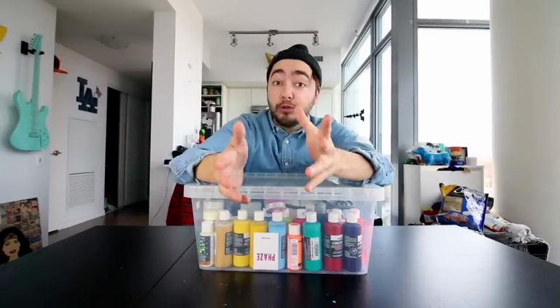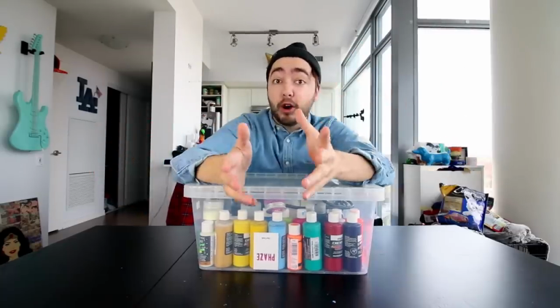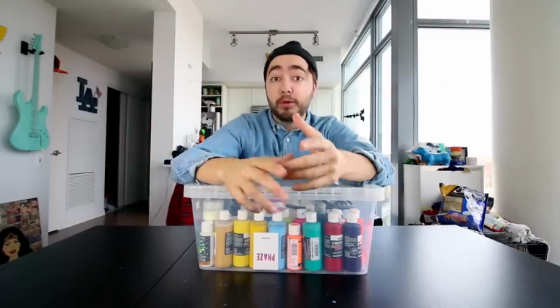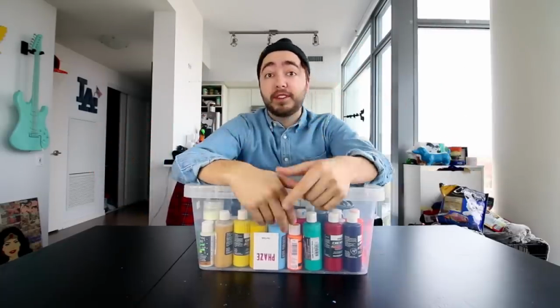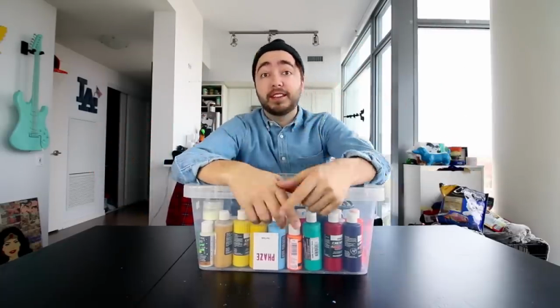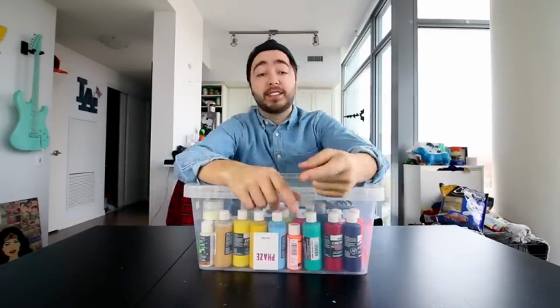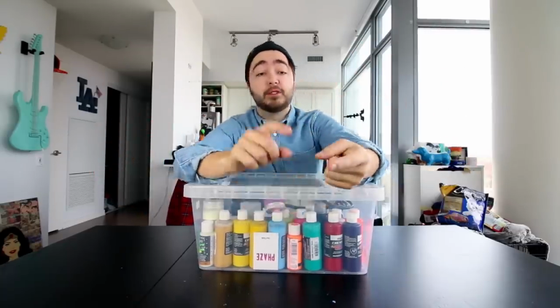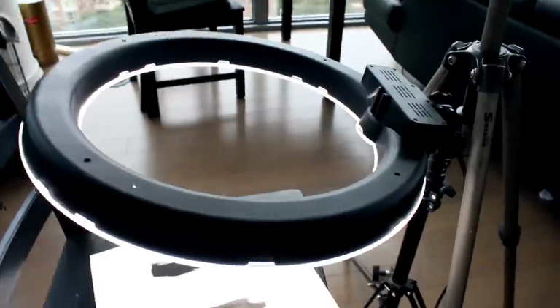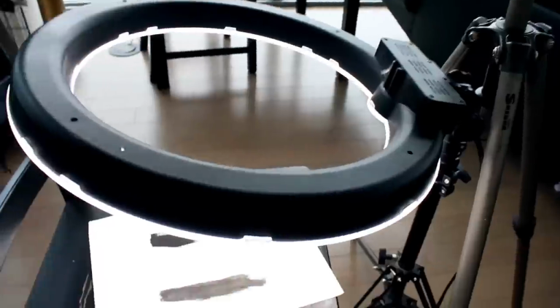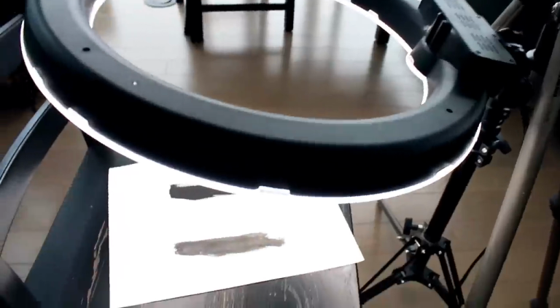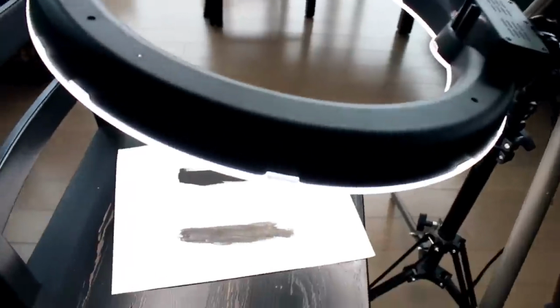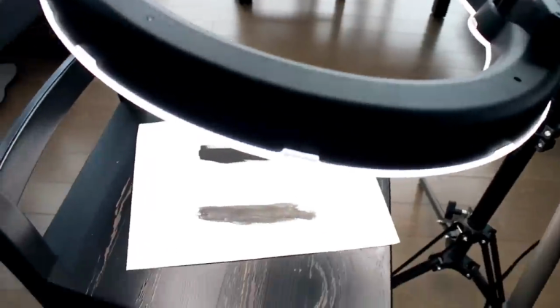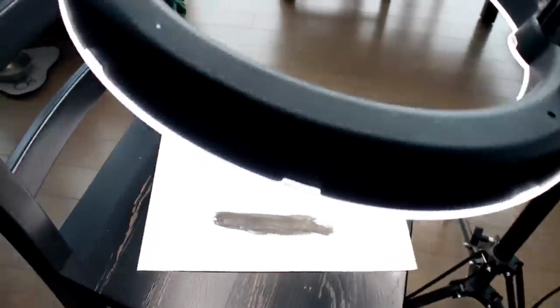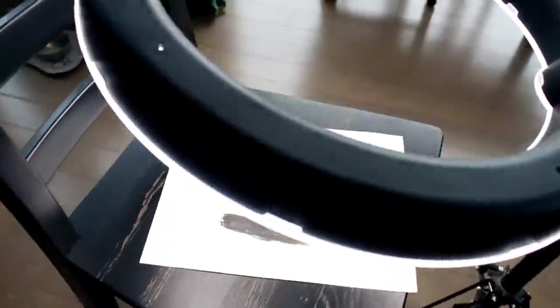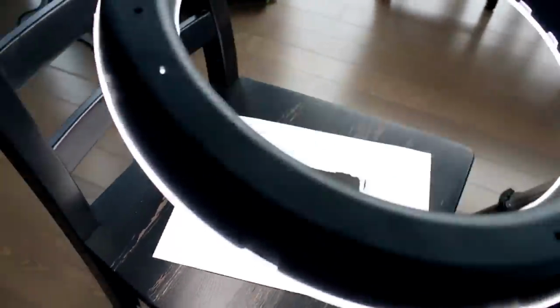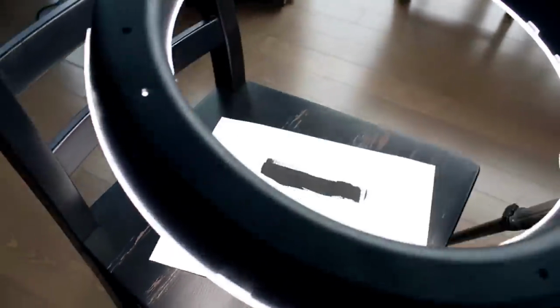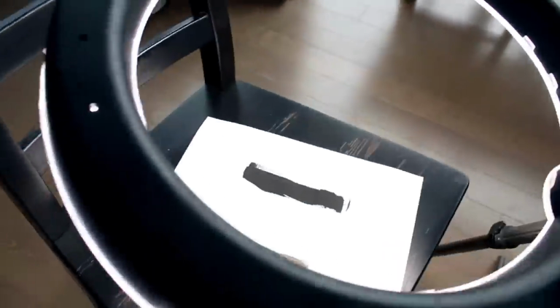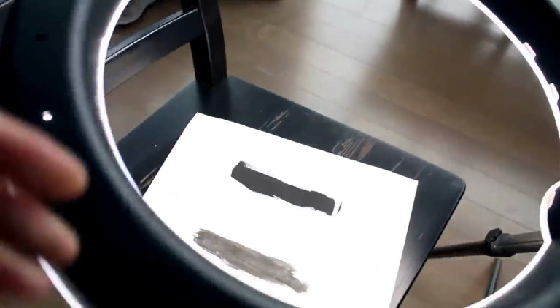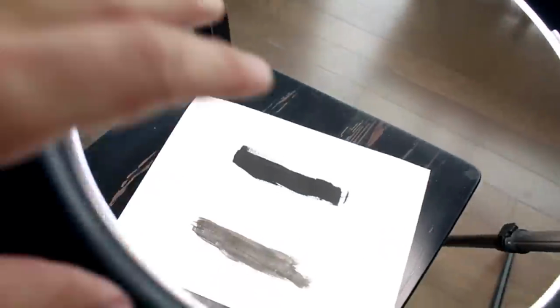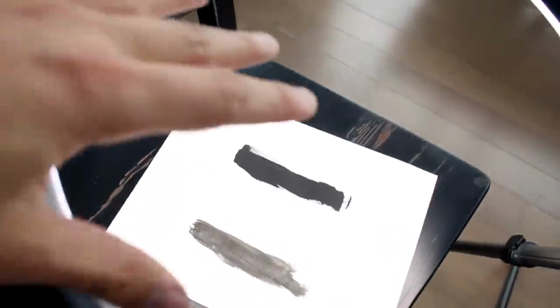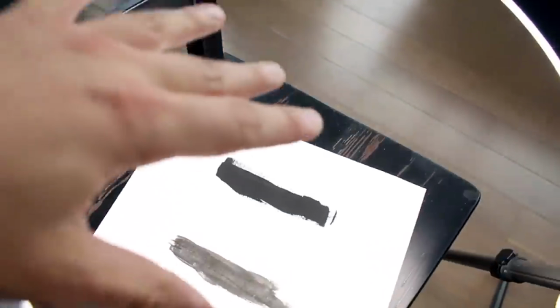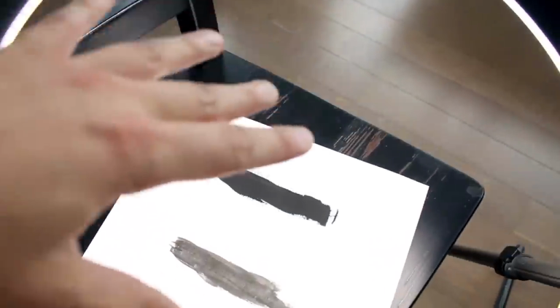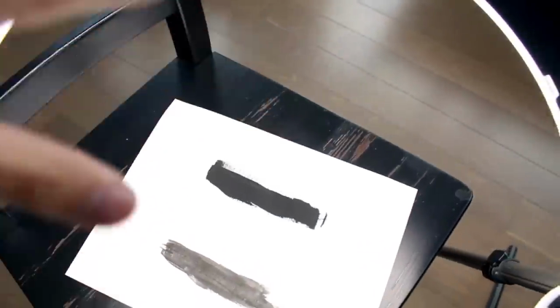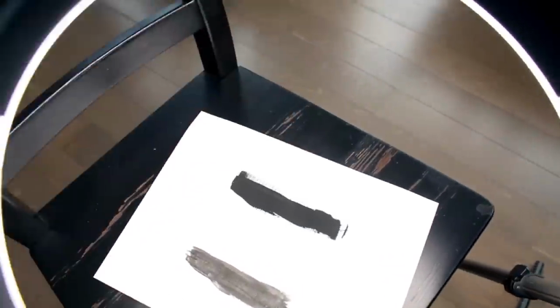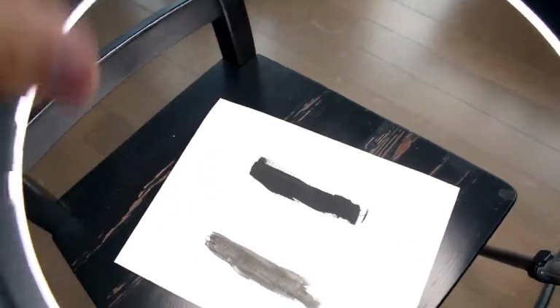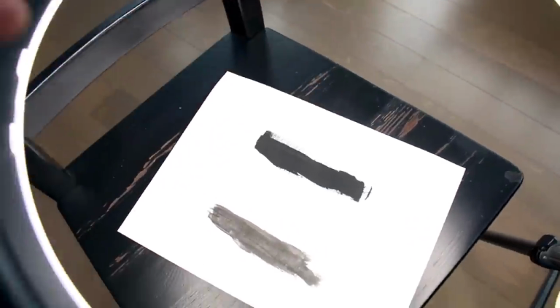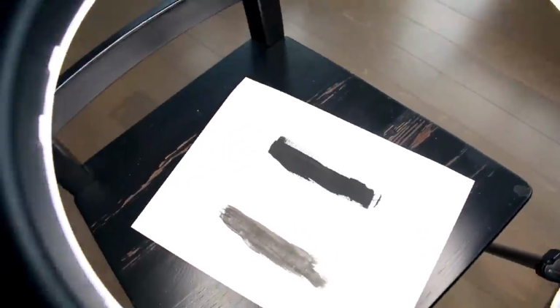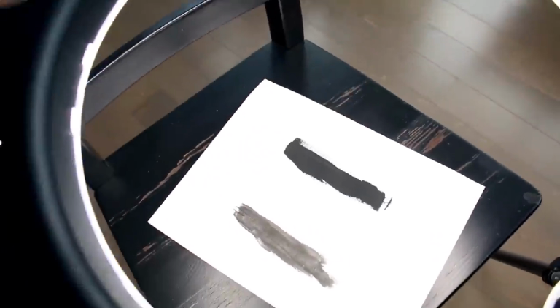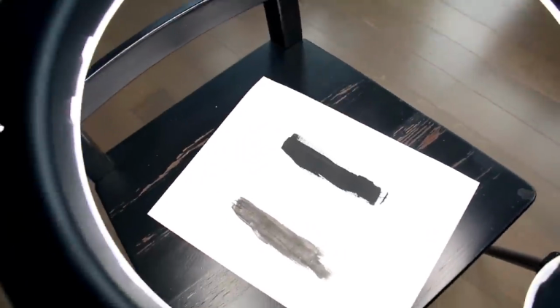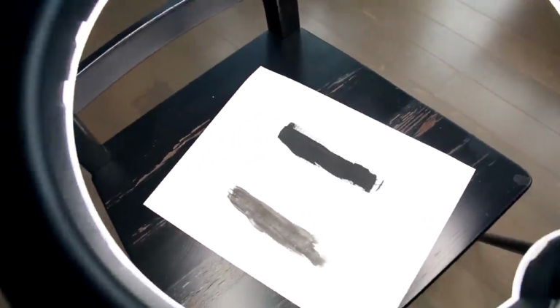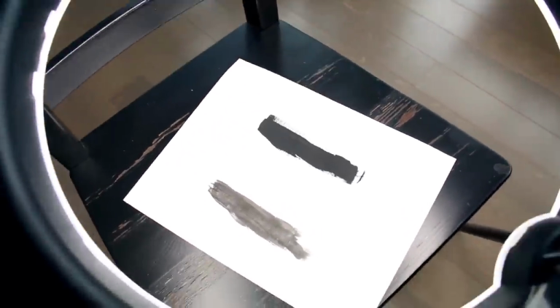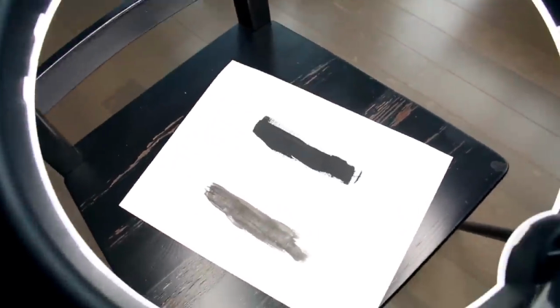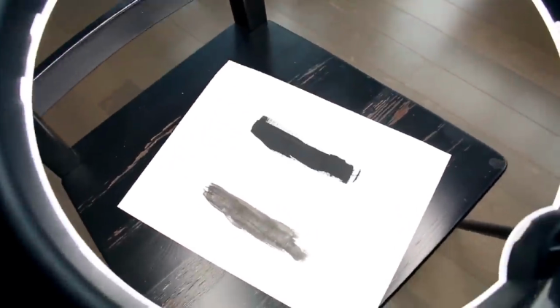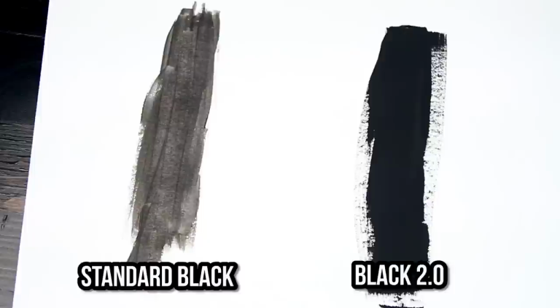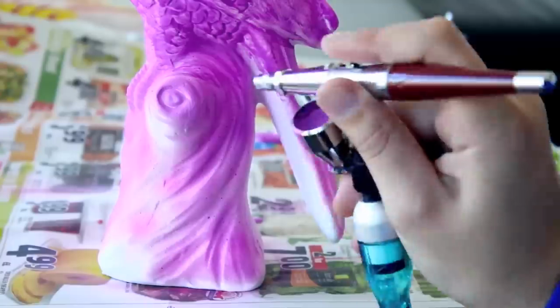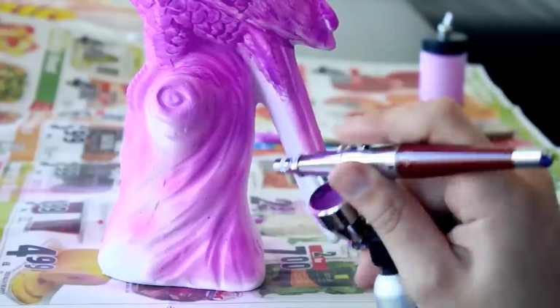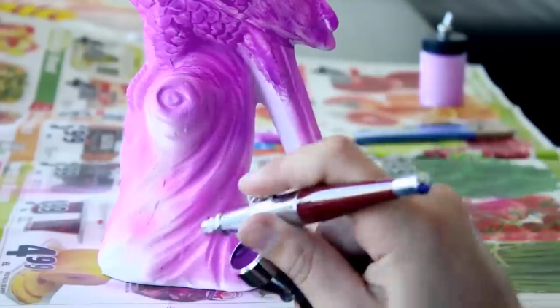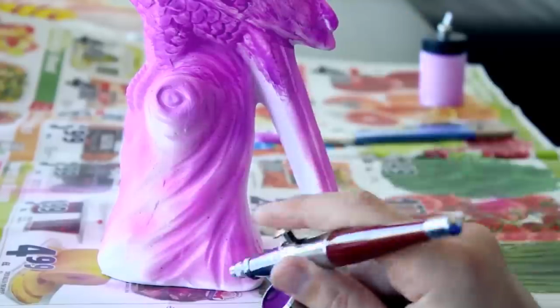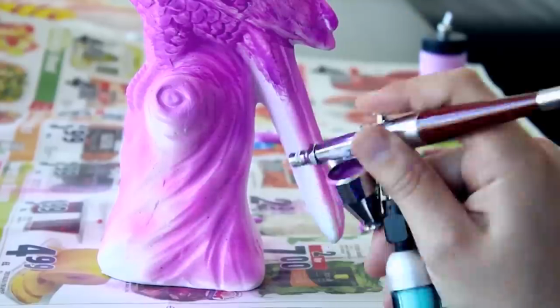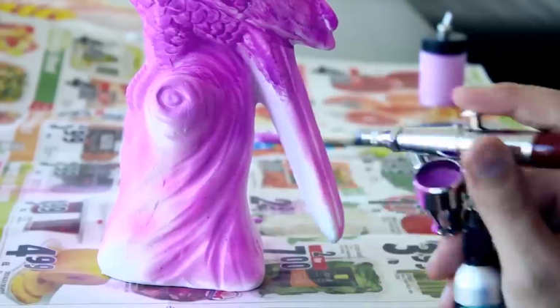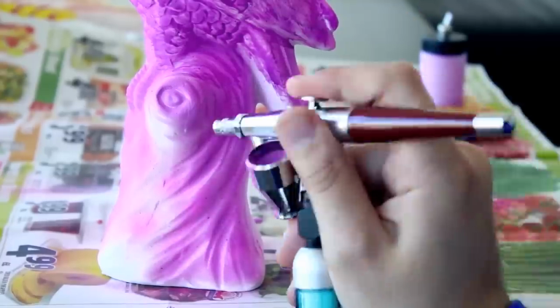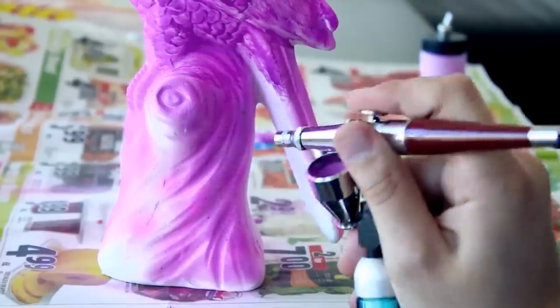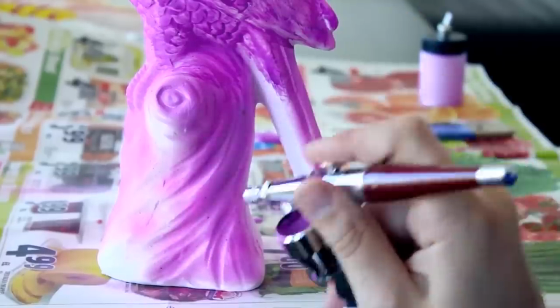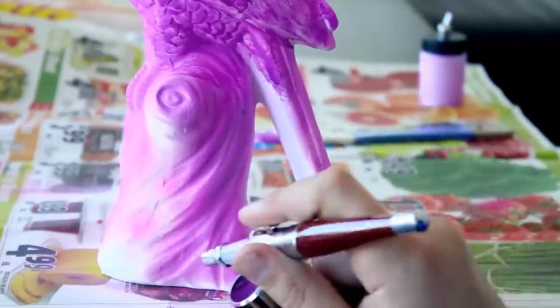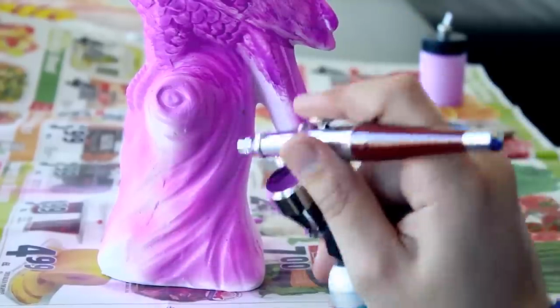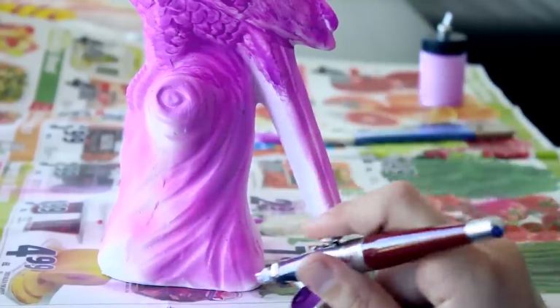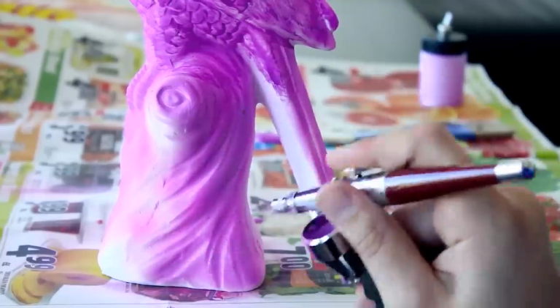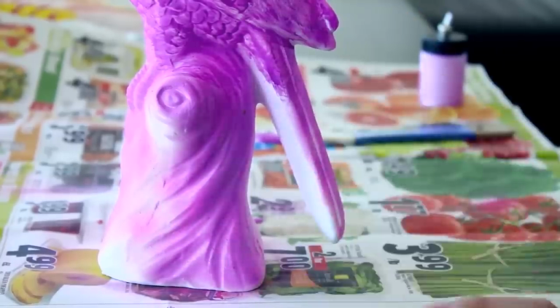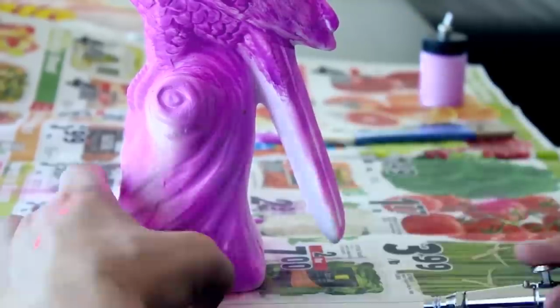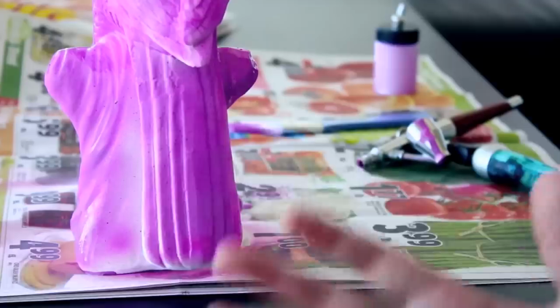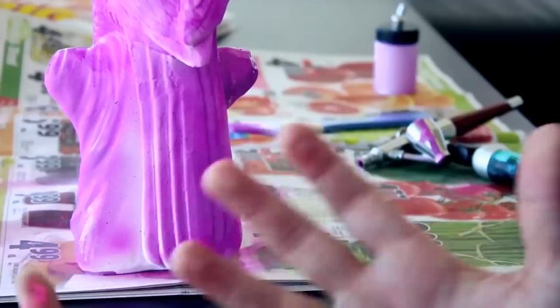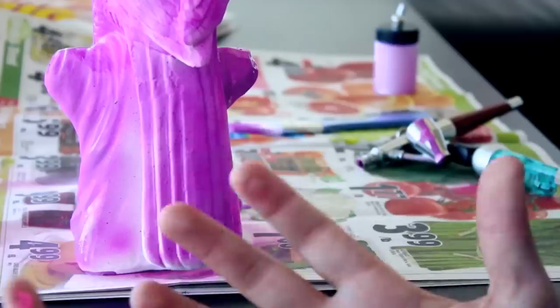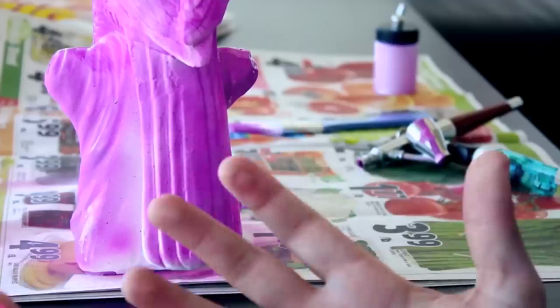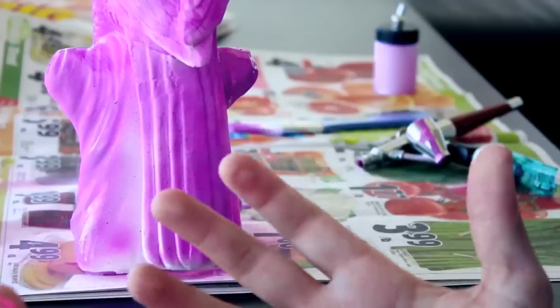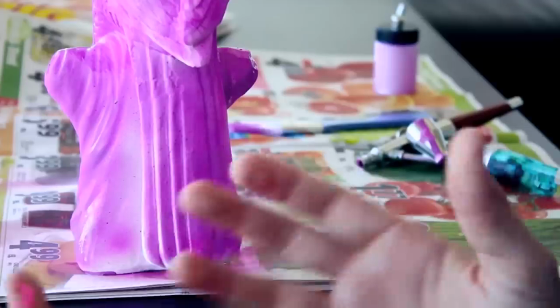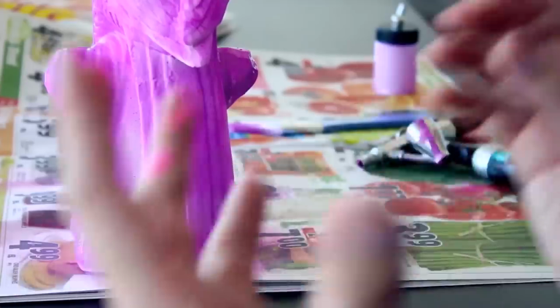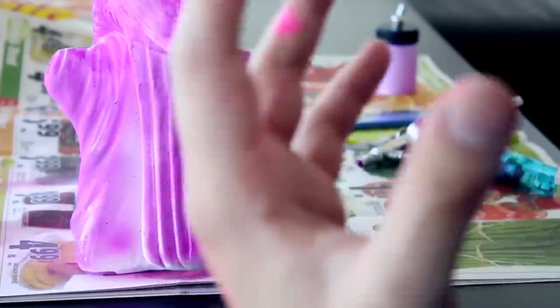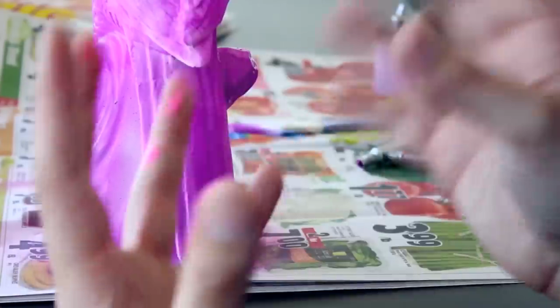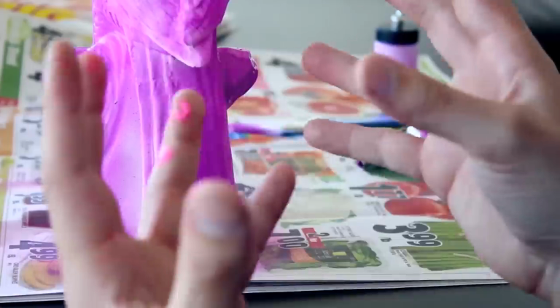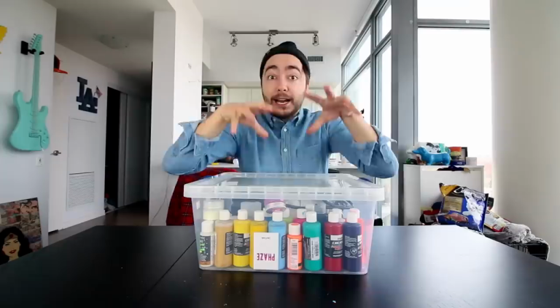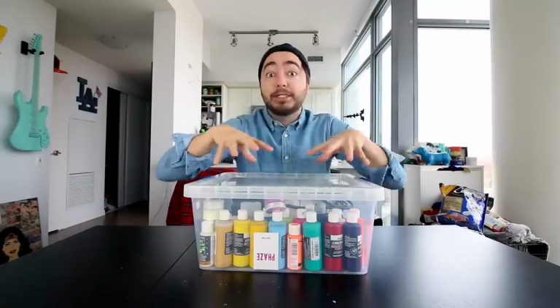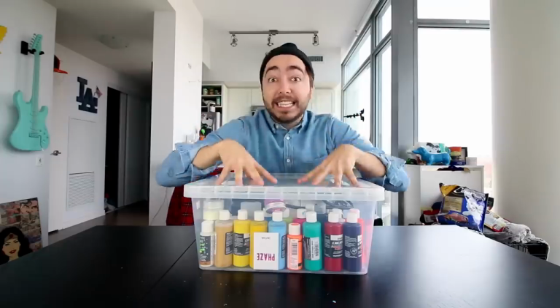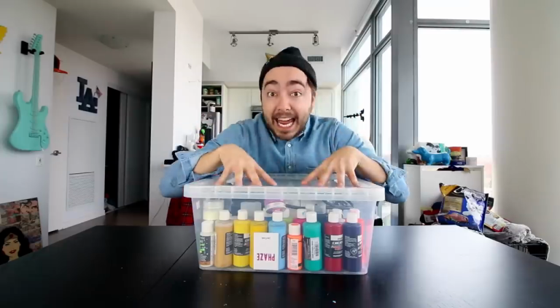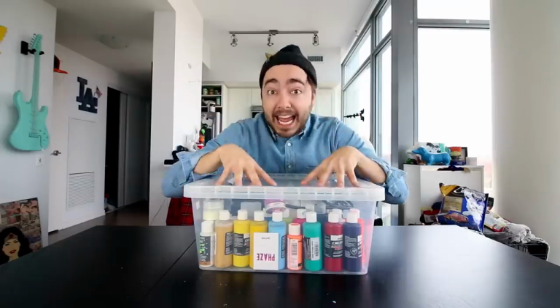So far we've tested out the world's mattest and flattest black acrylic paint, we did the world's pinkest pink — it changed when it got hot and cold. Now today,